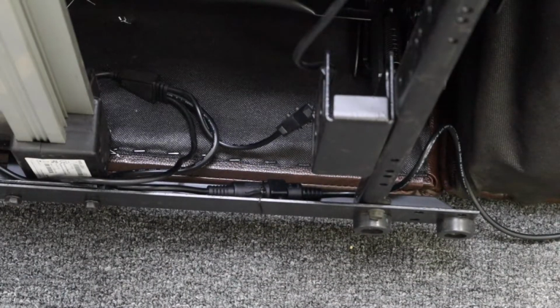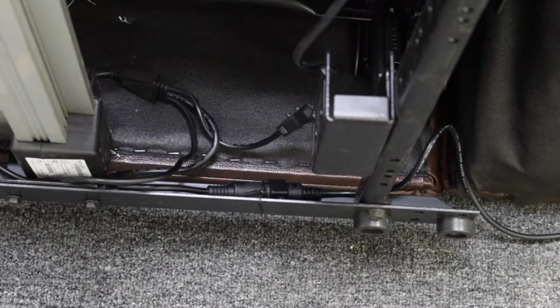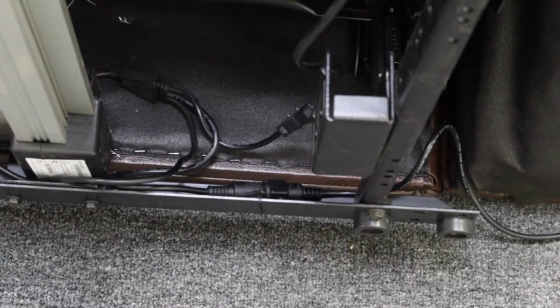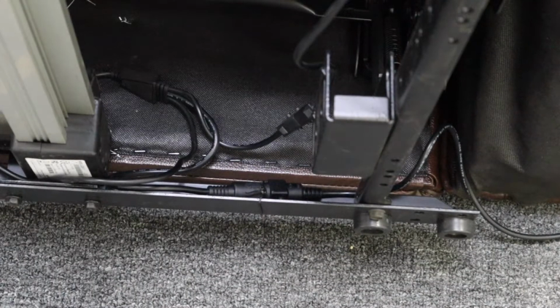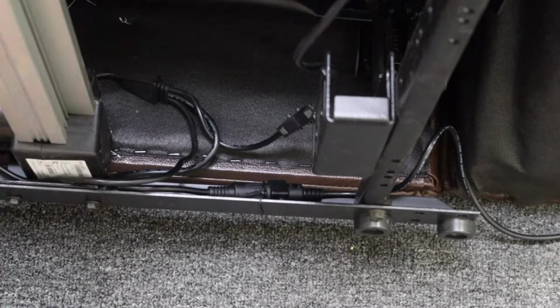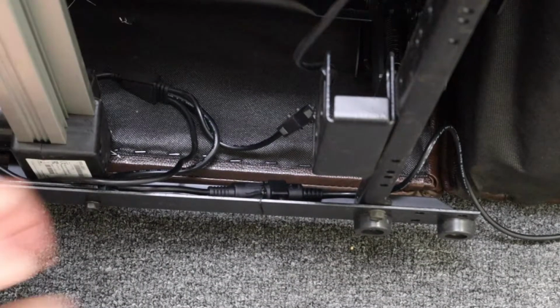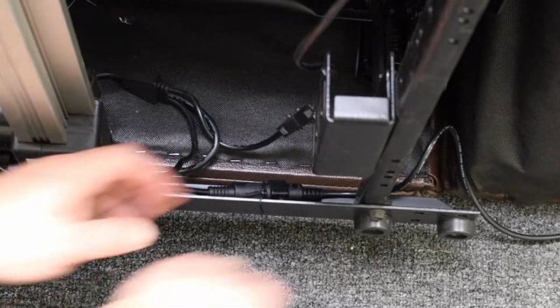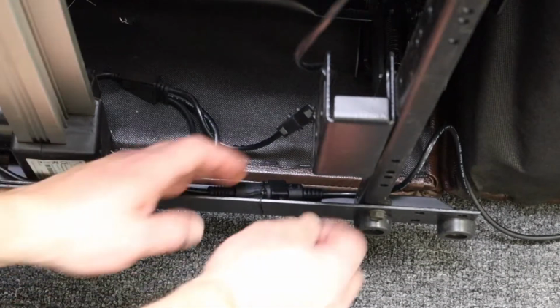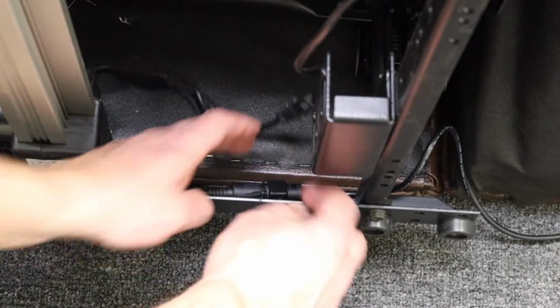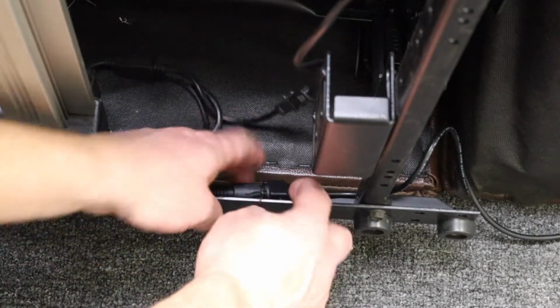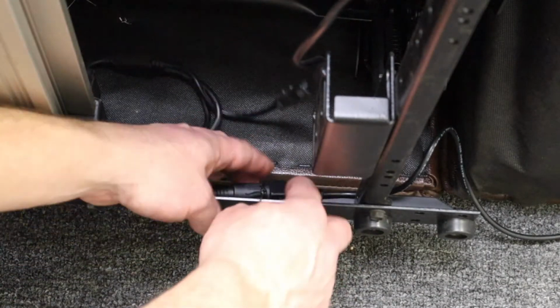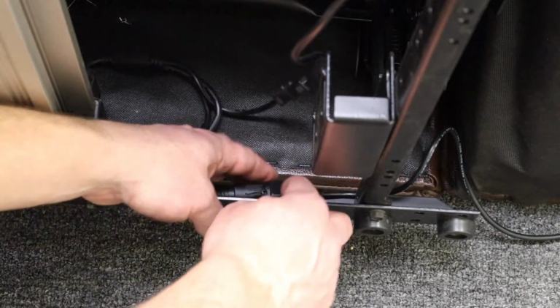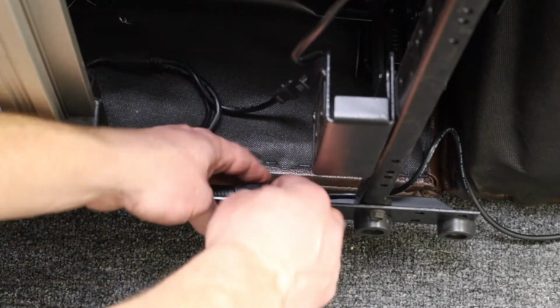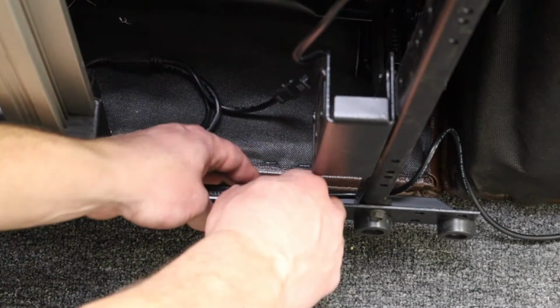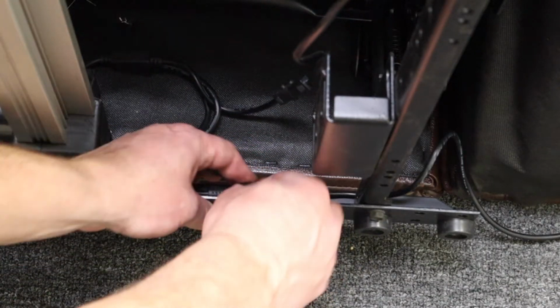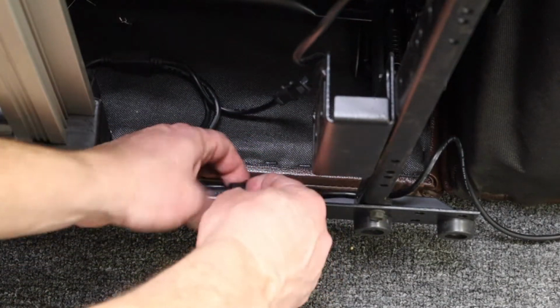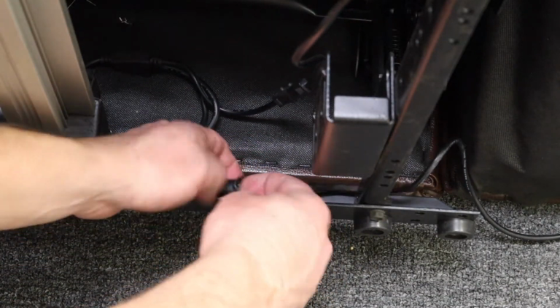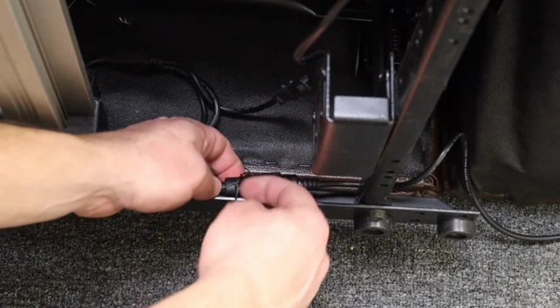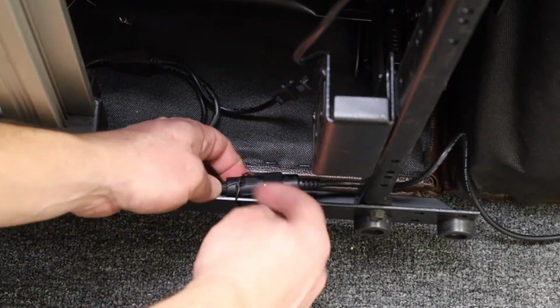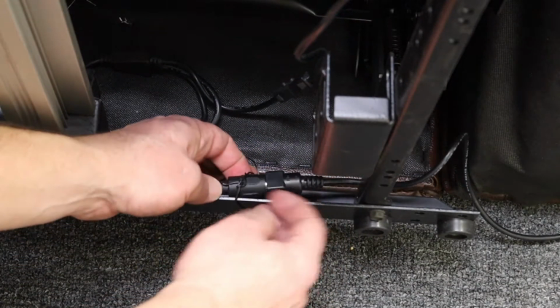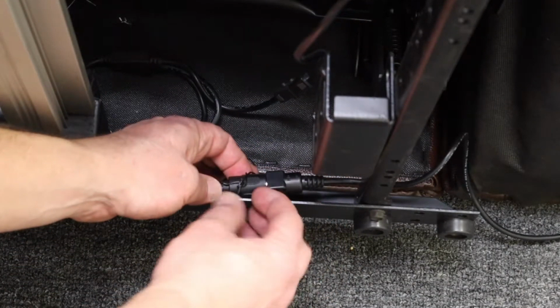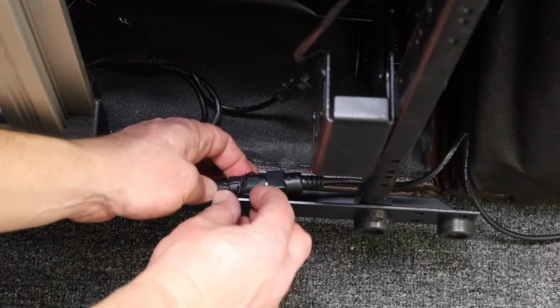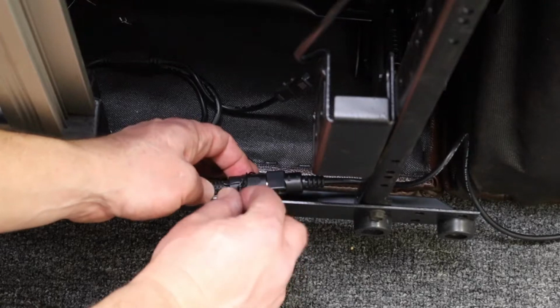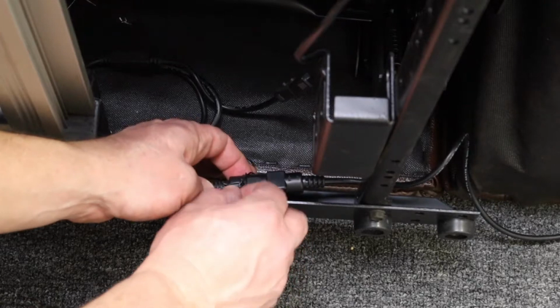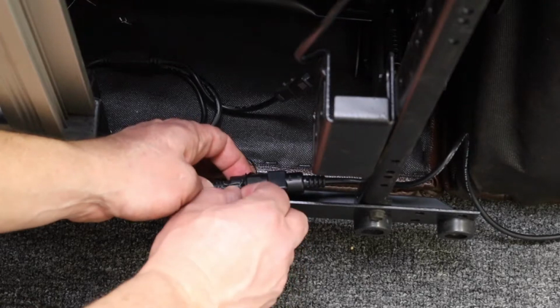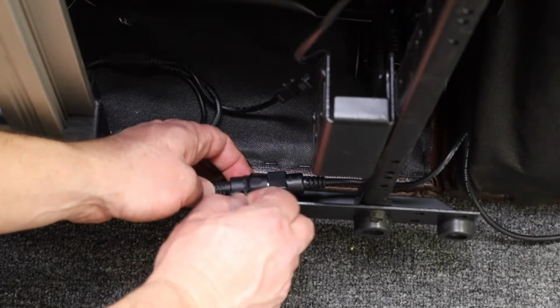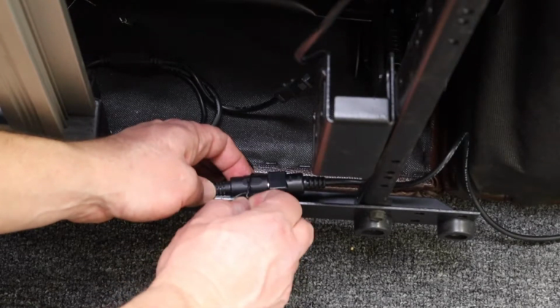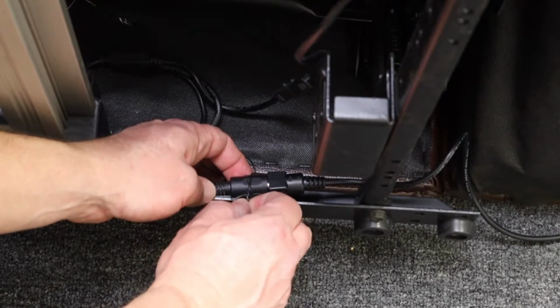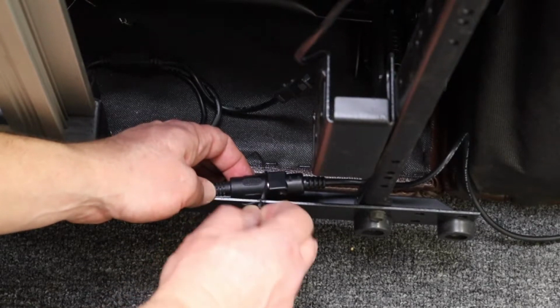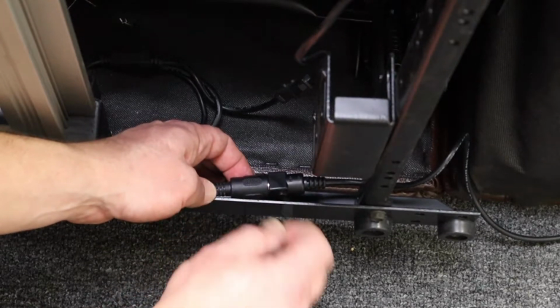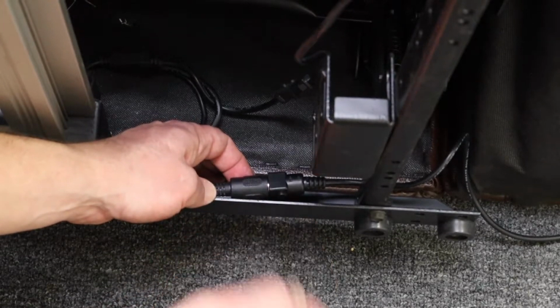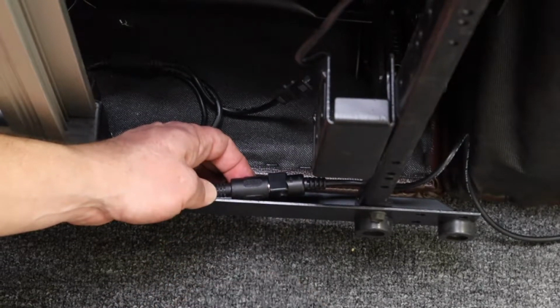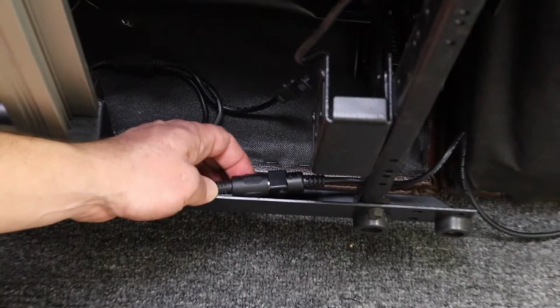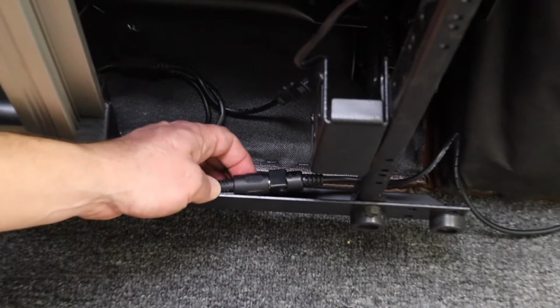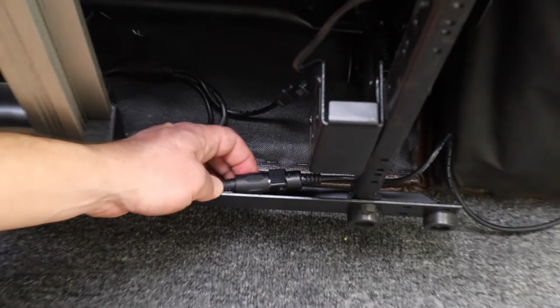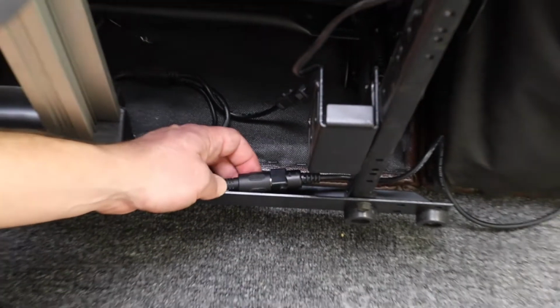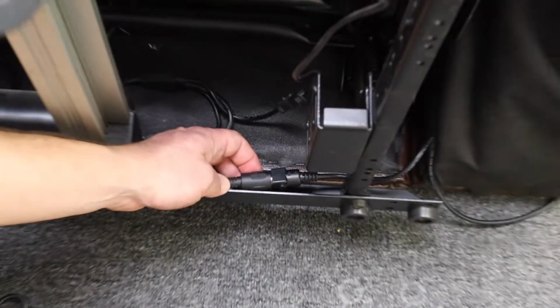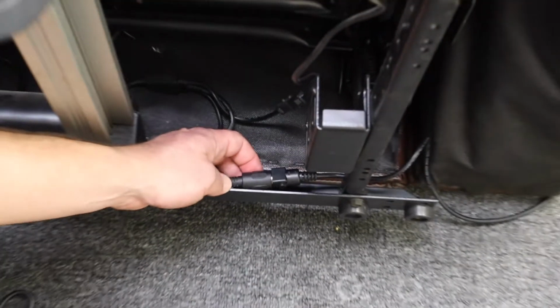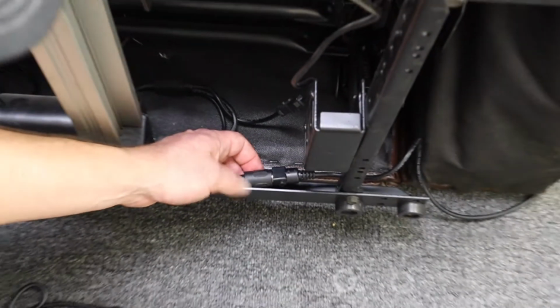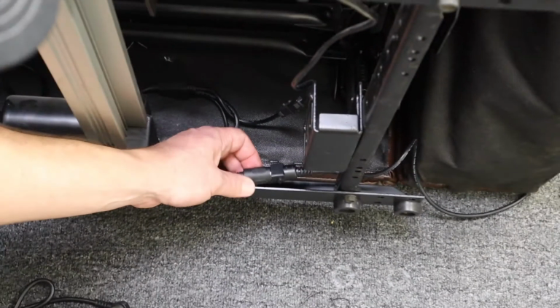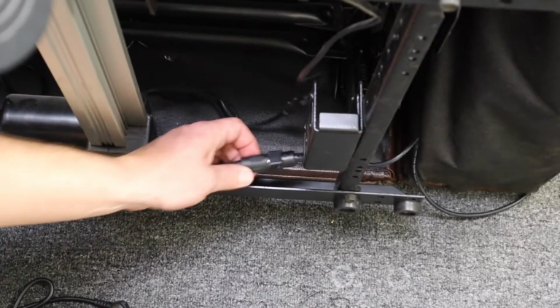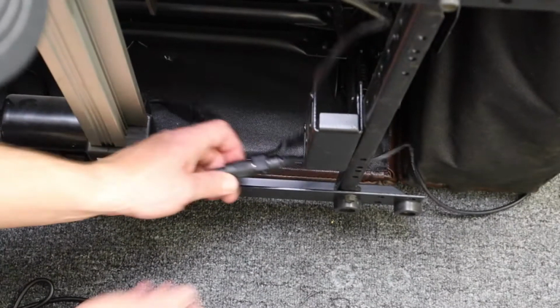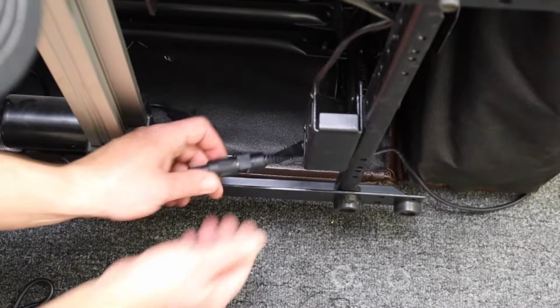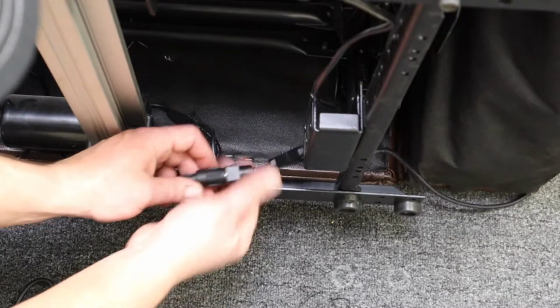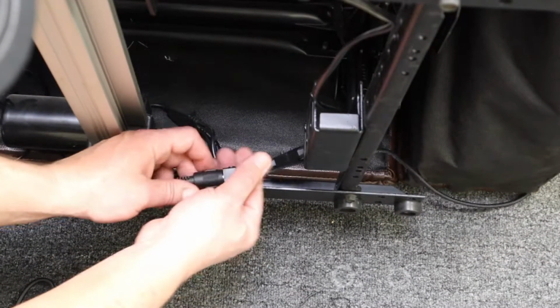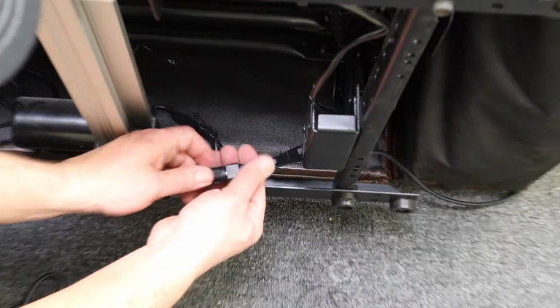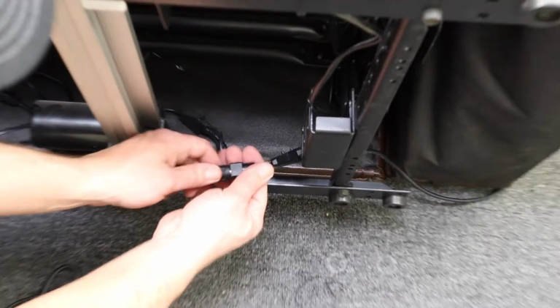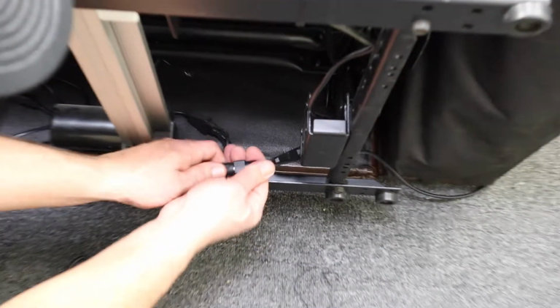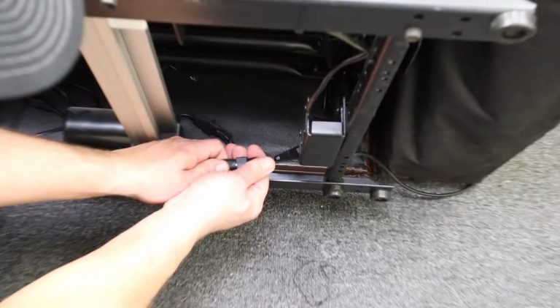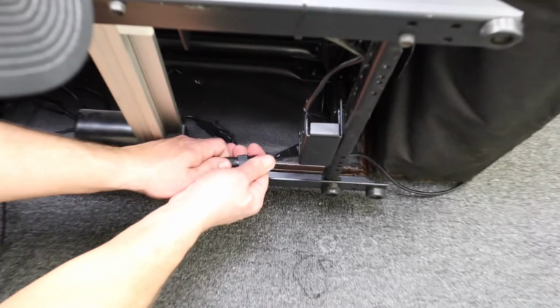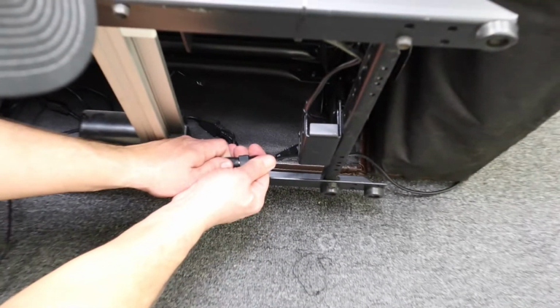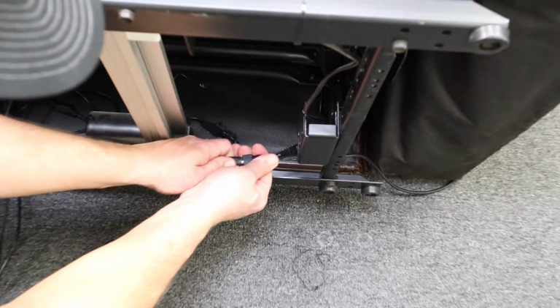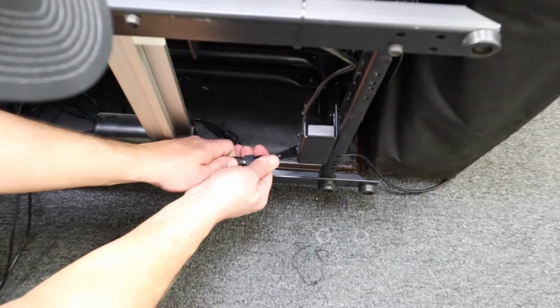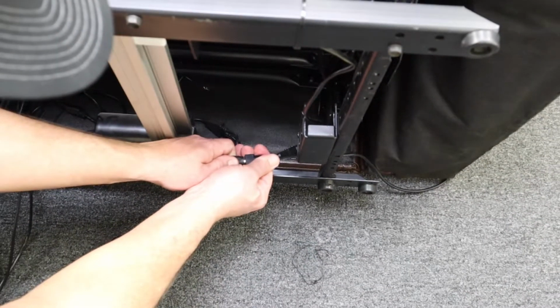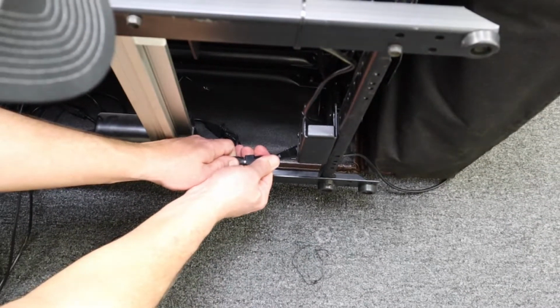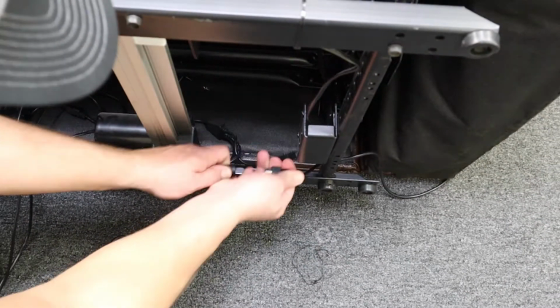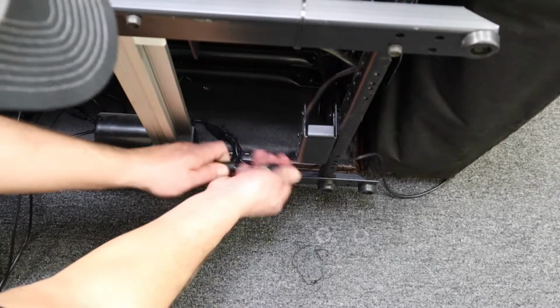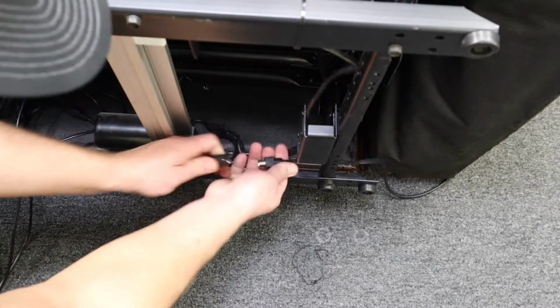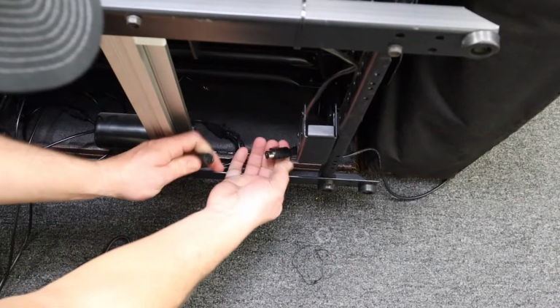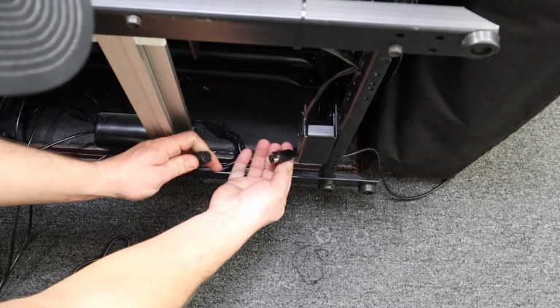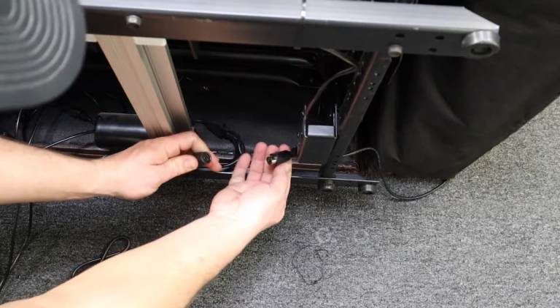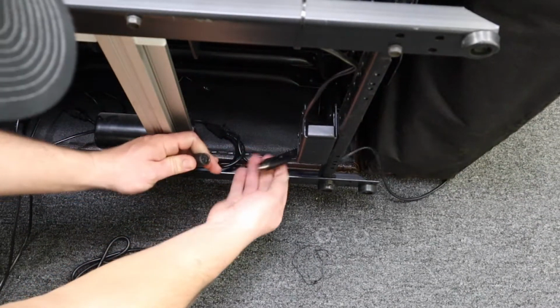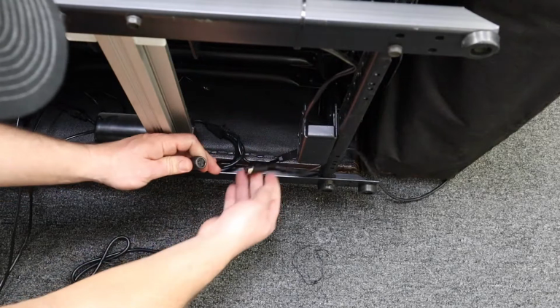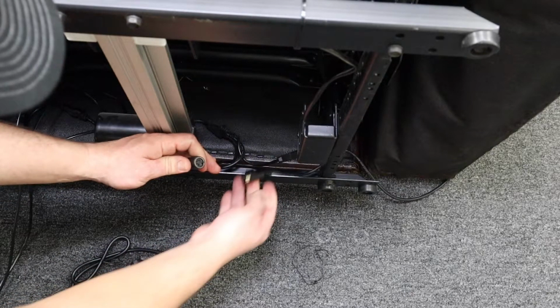Disconnect the zip ties or the twist ties, and then disconnect the switch connection to the motor lead.